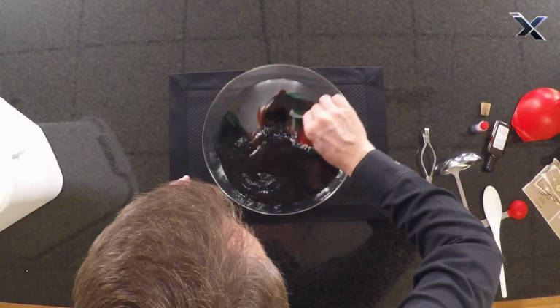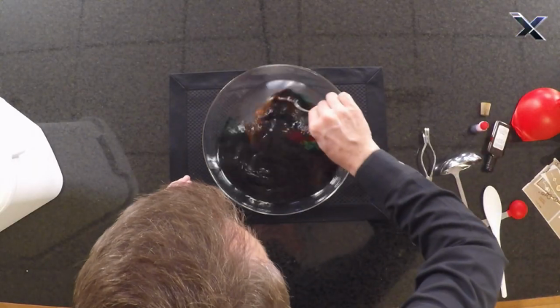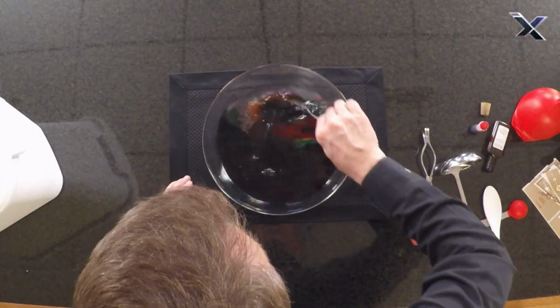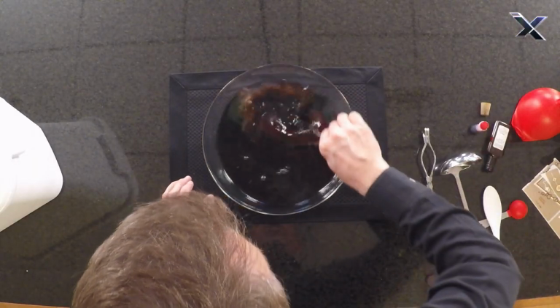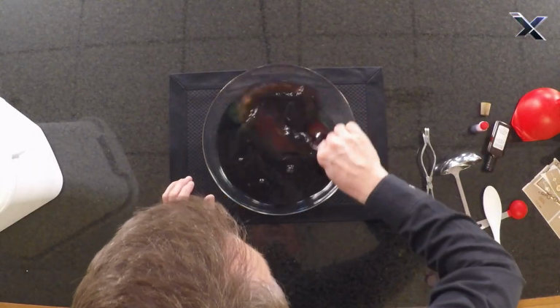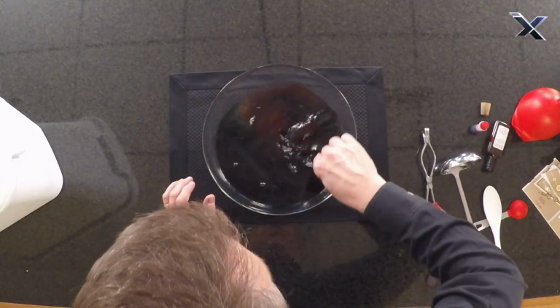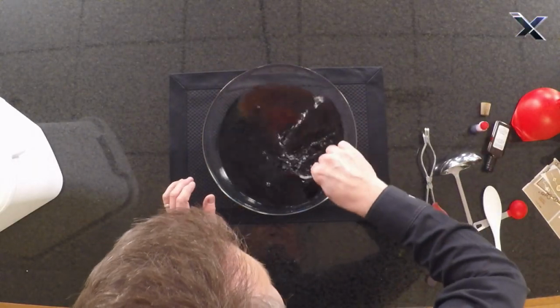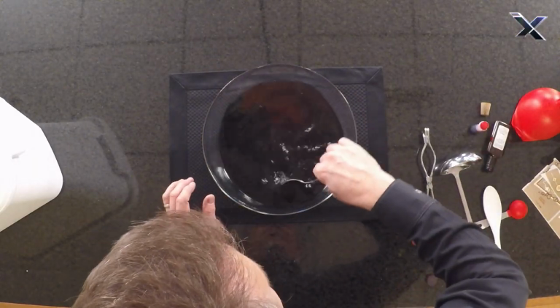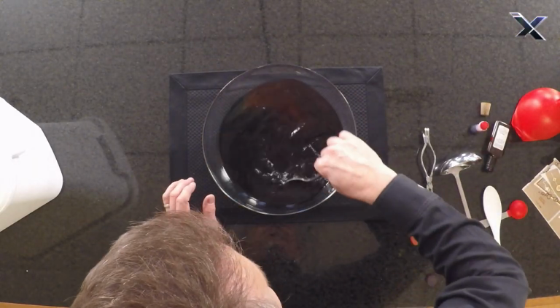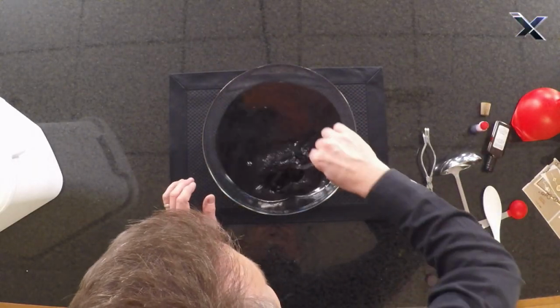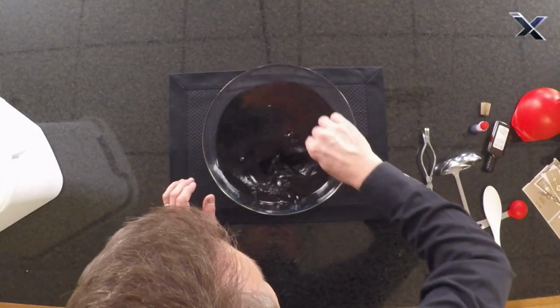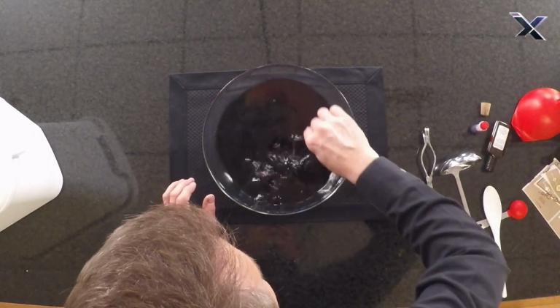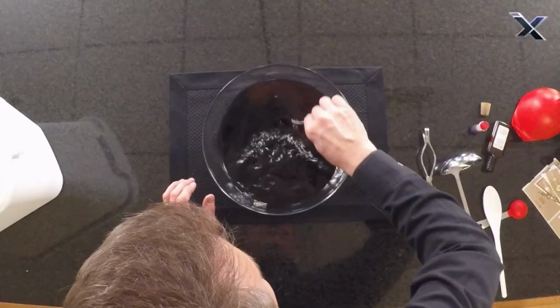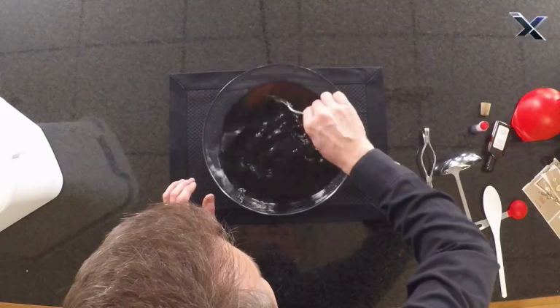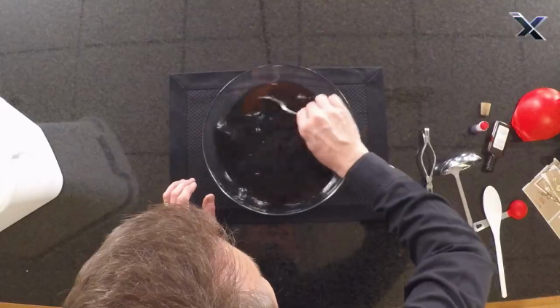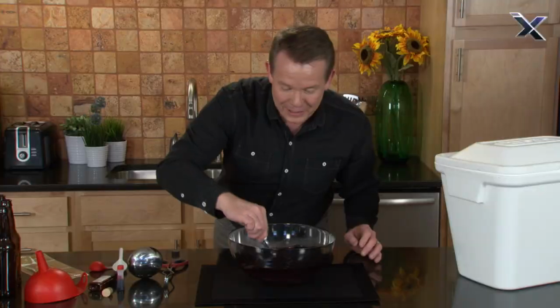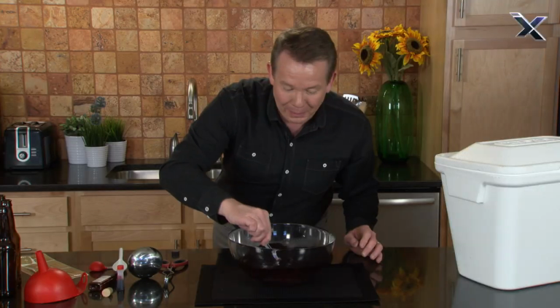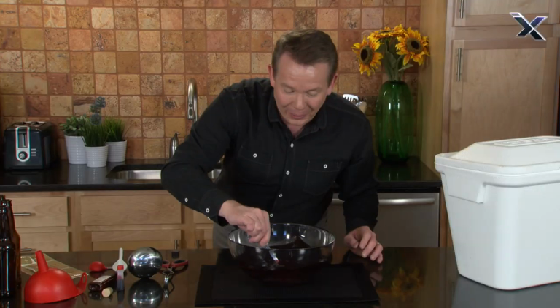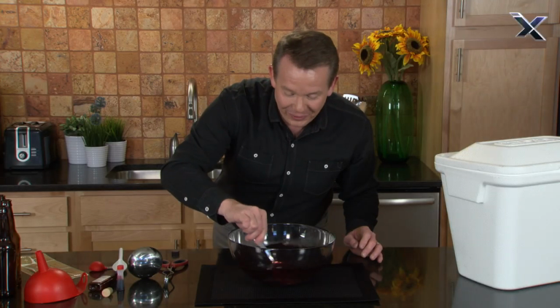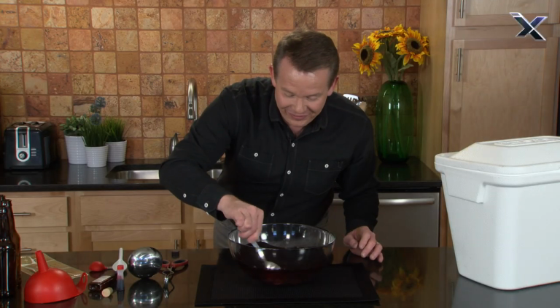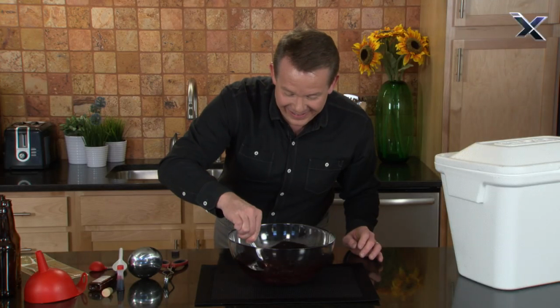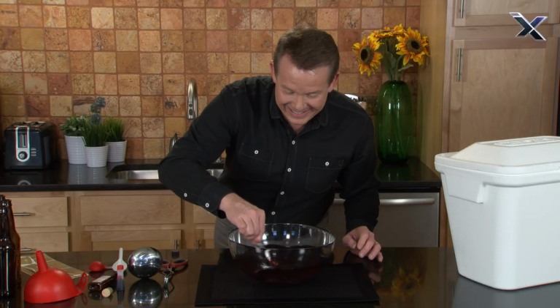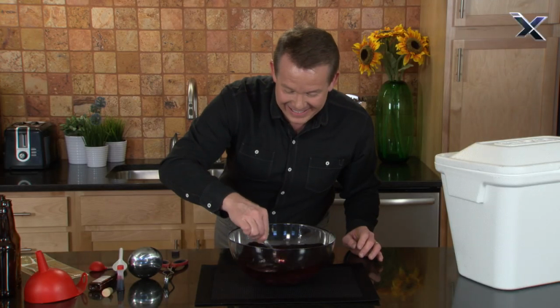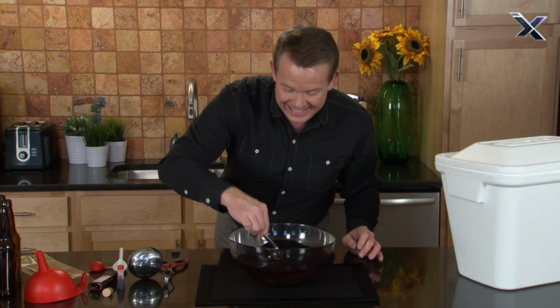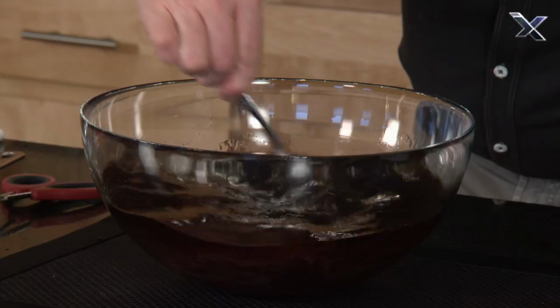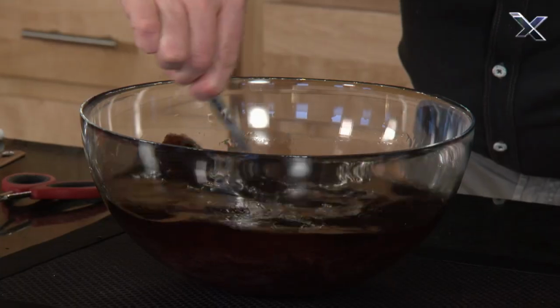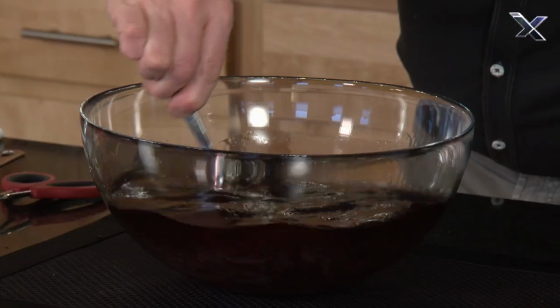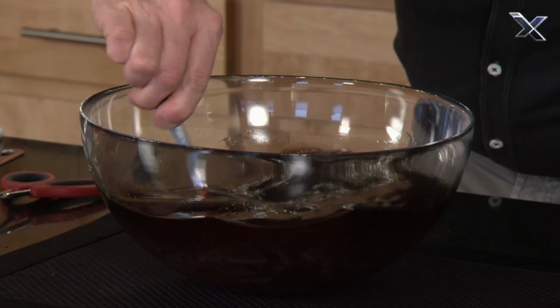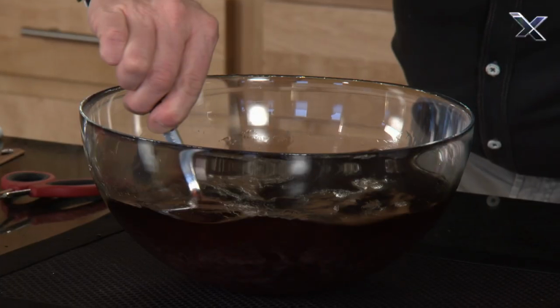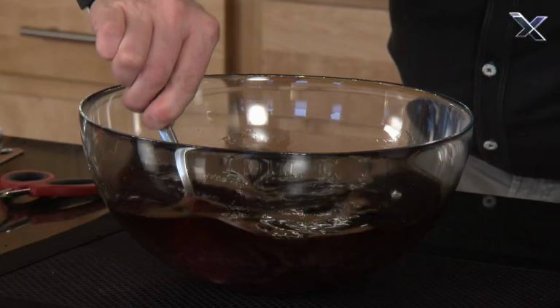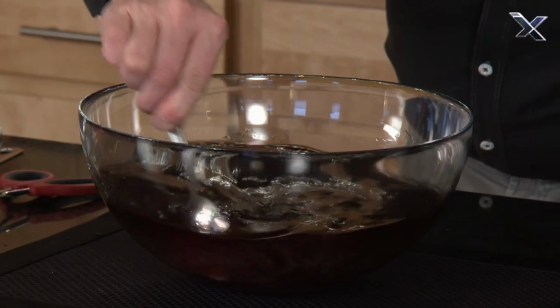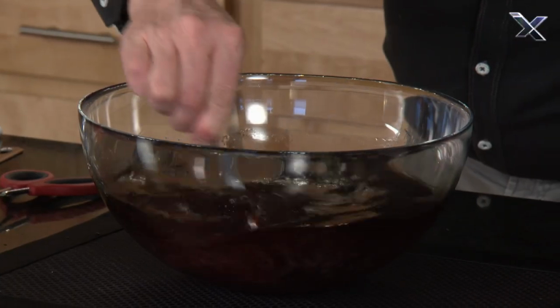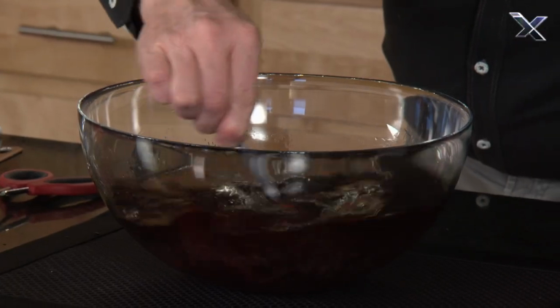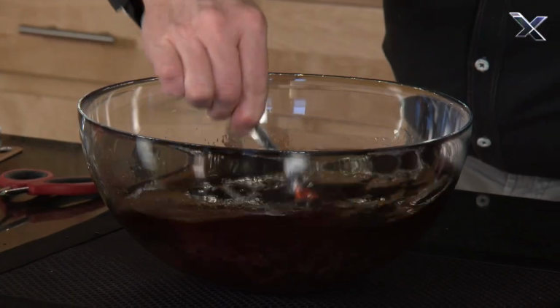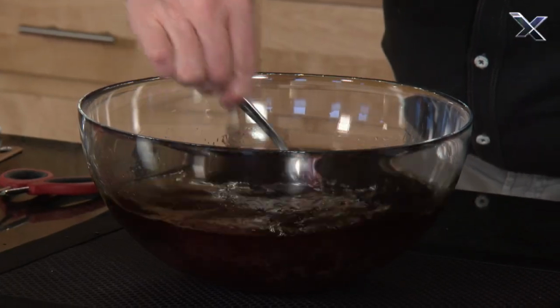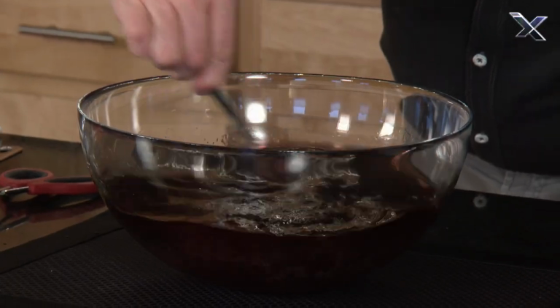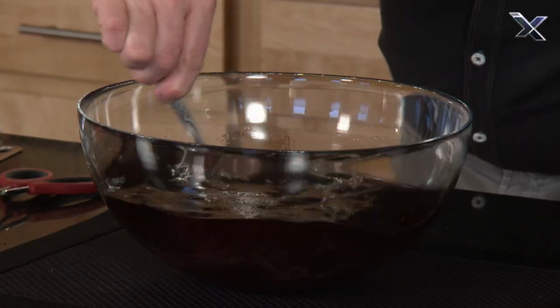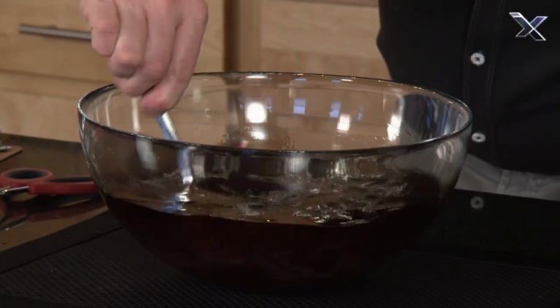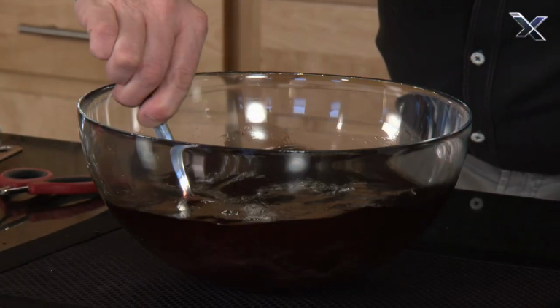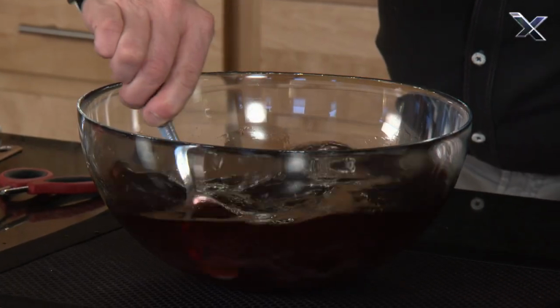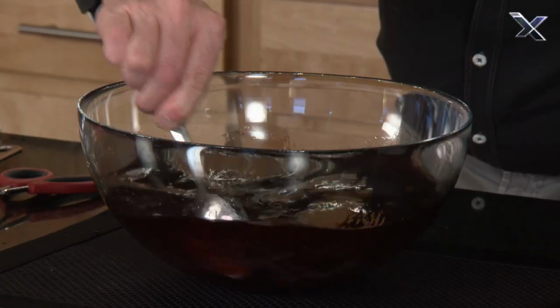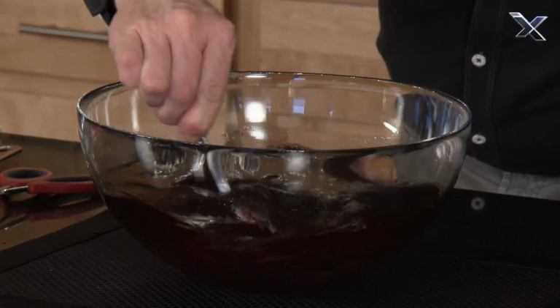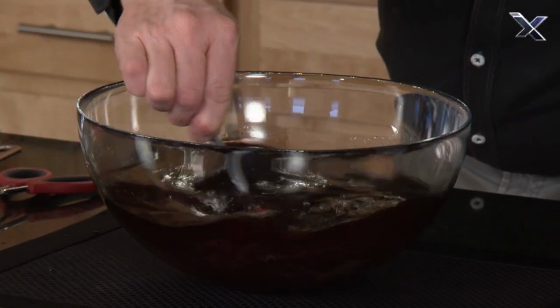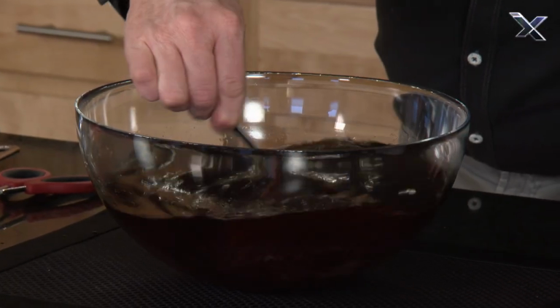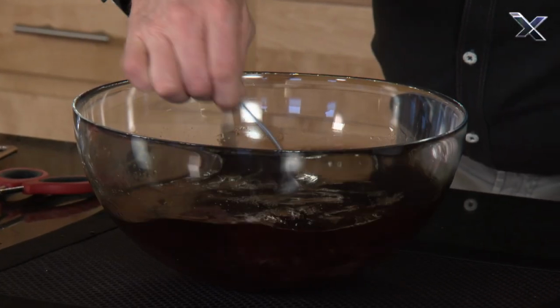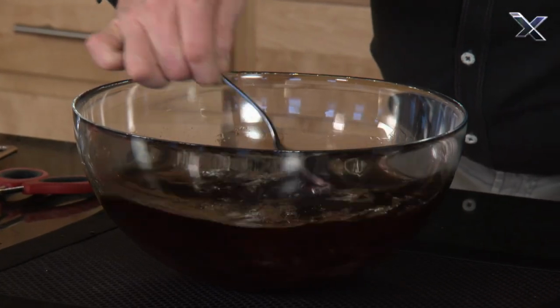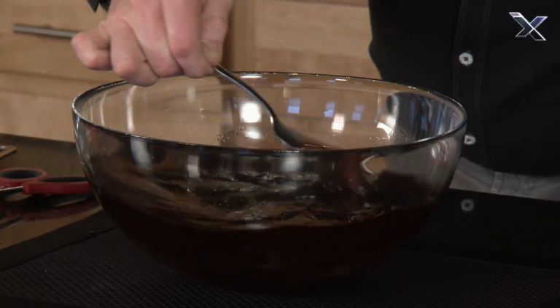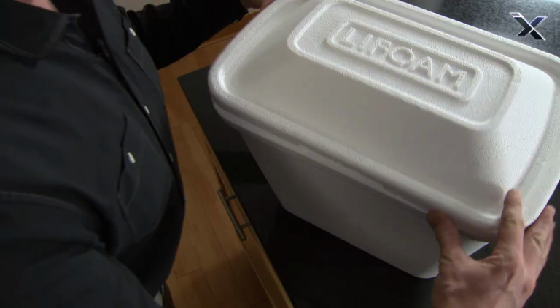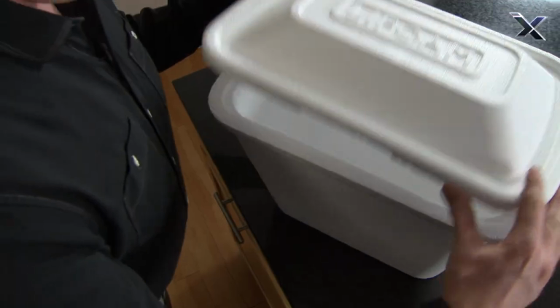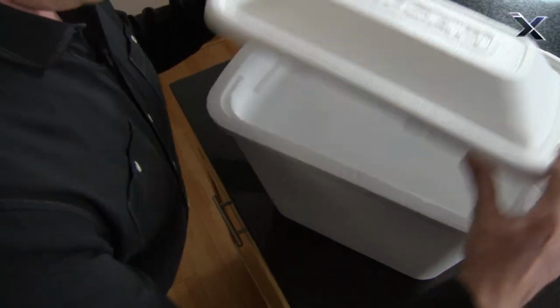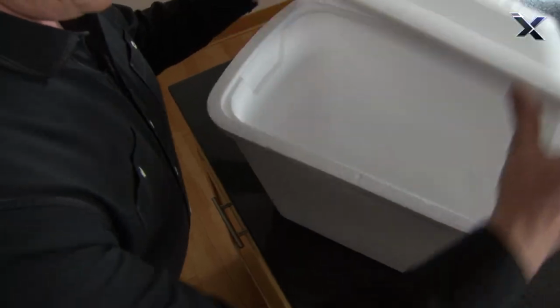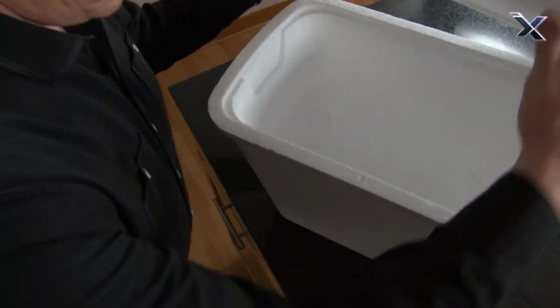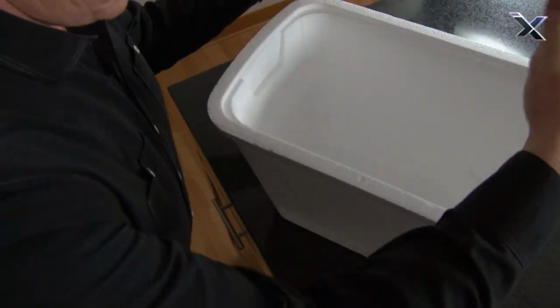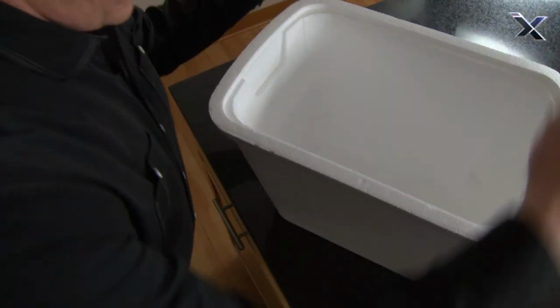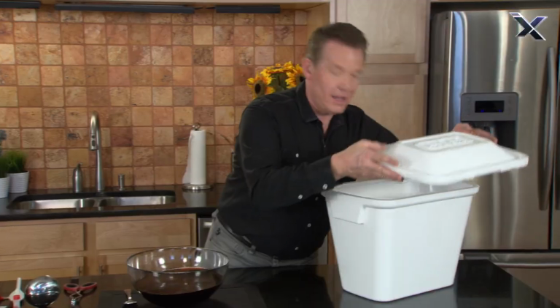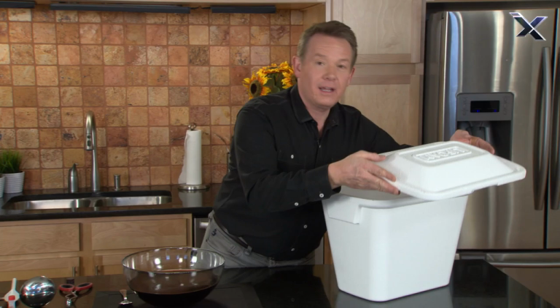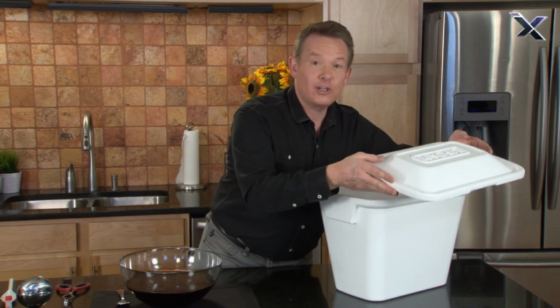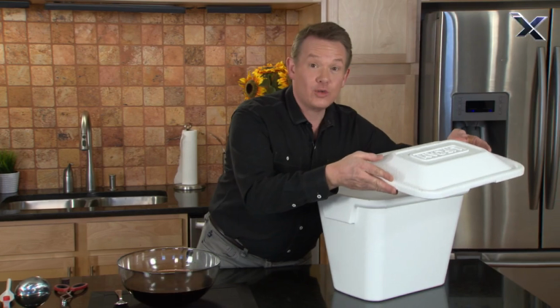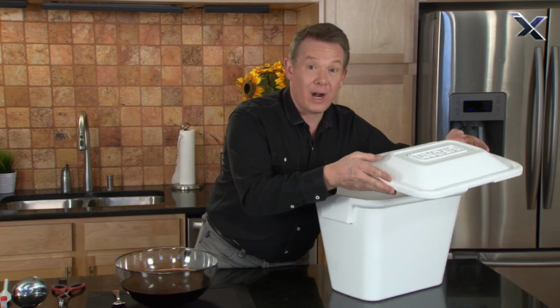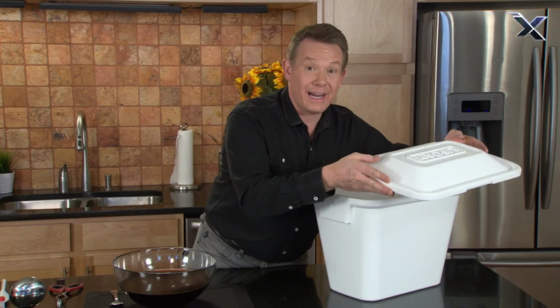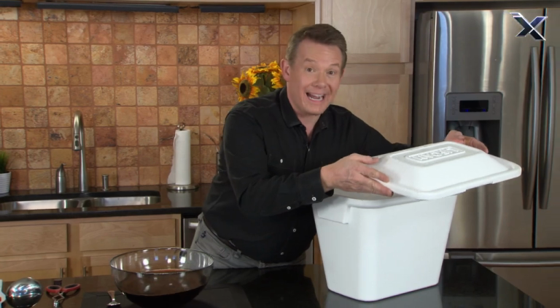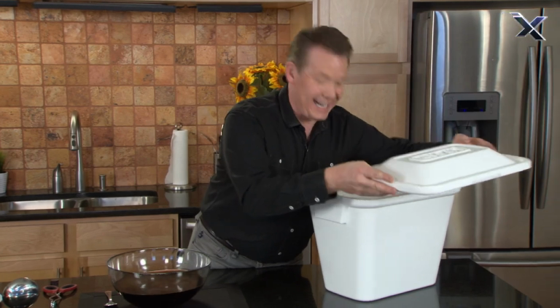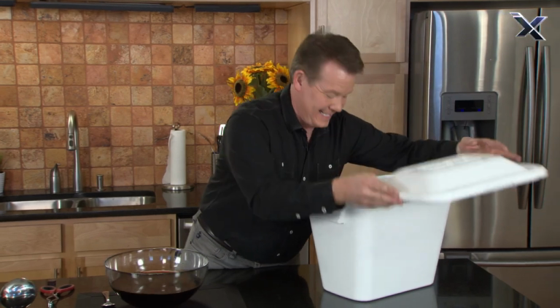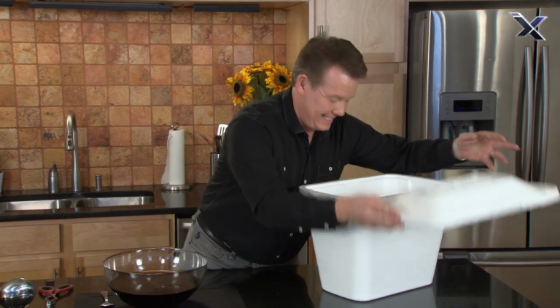Oh look at that — perfect. There's only one thing I think is still missing.